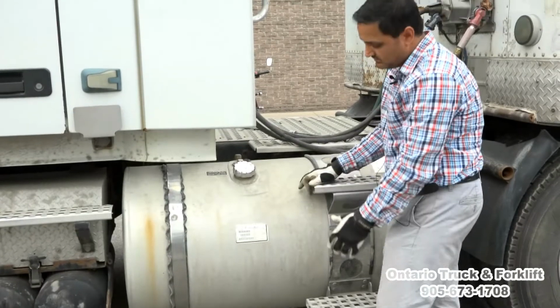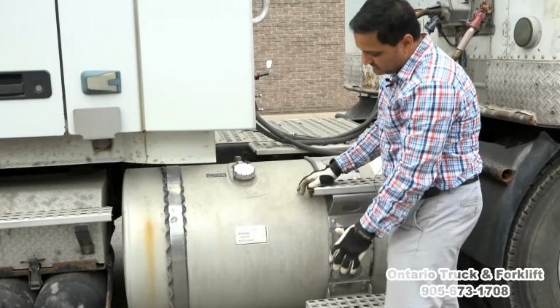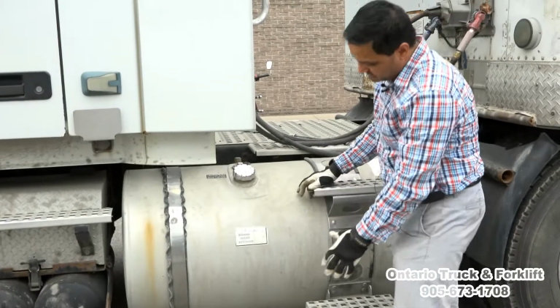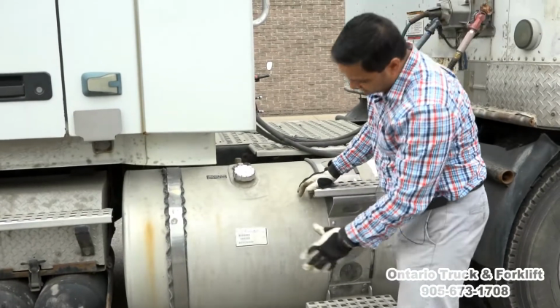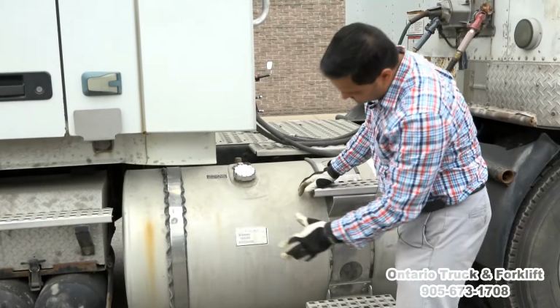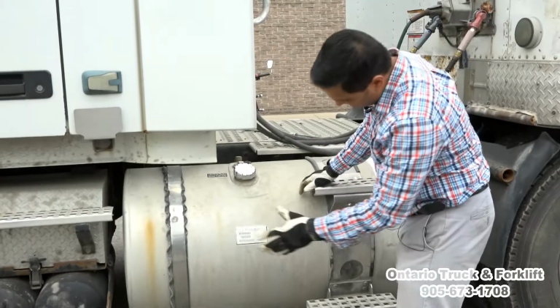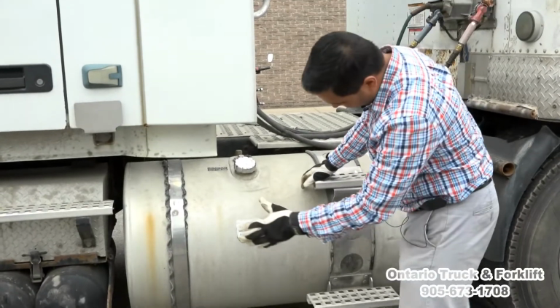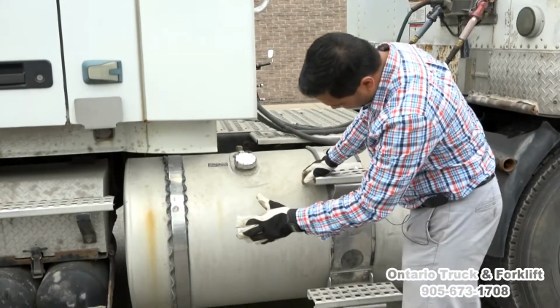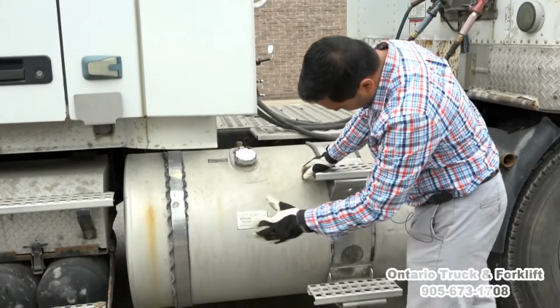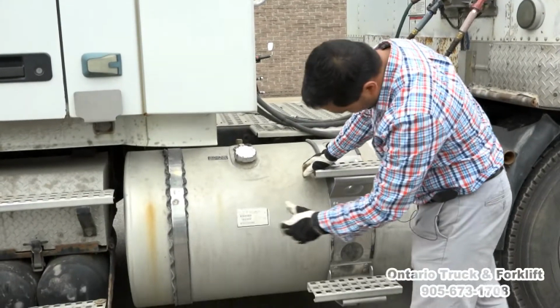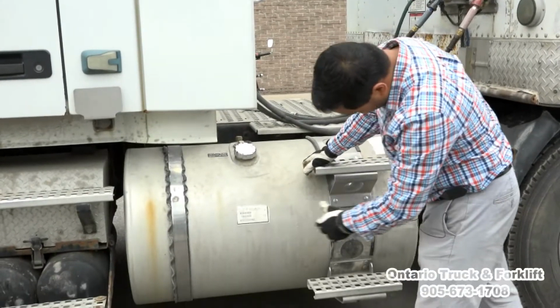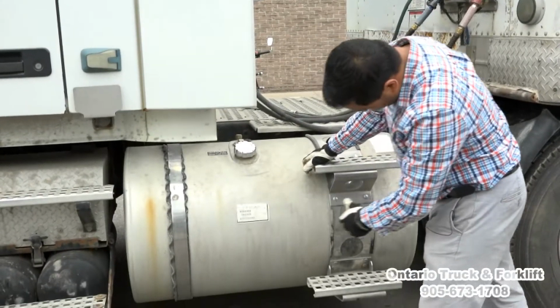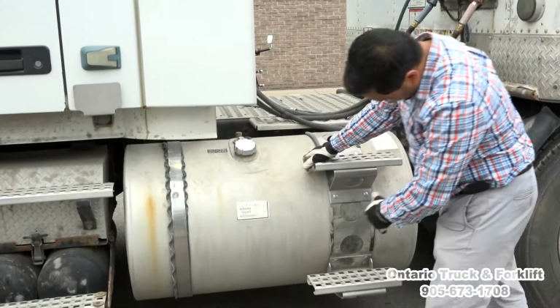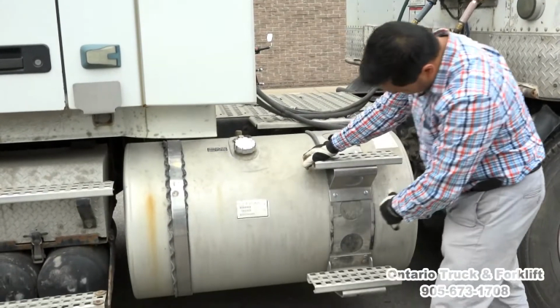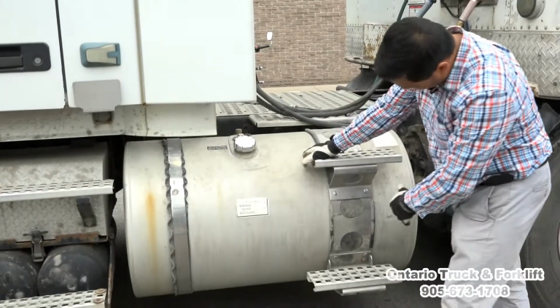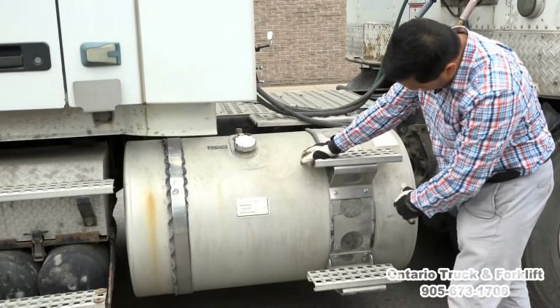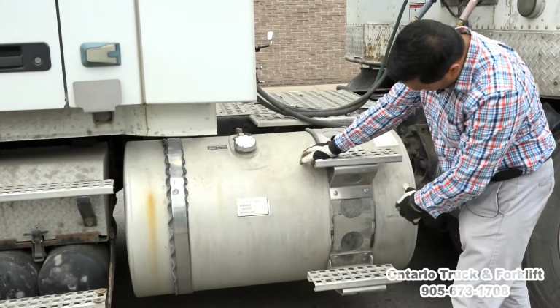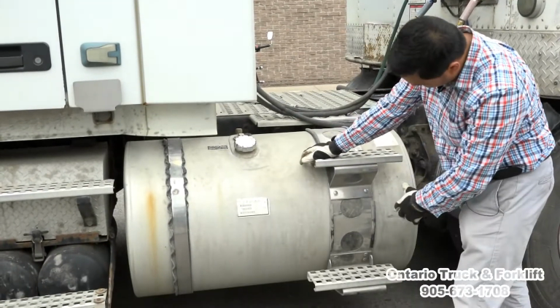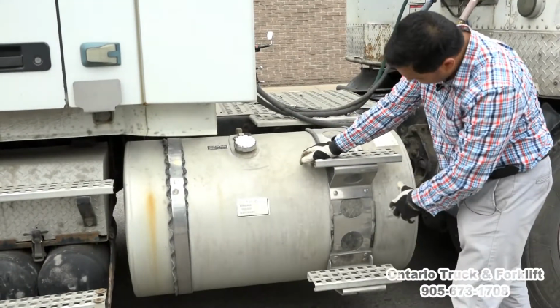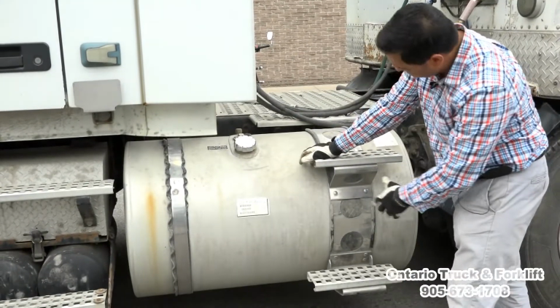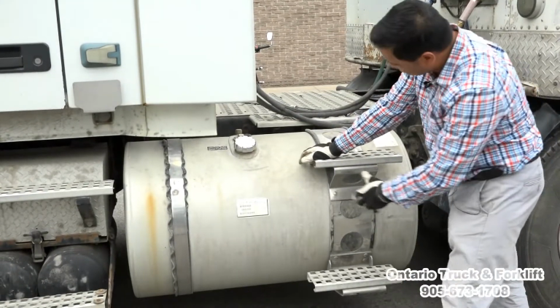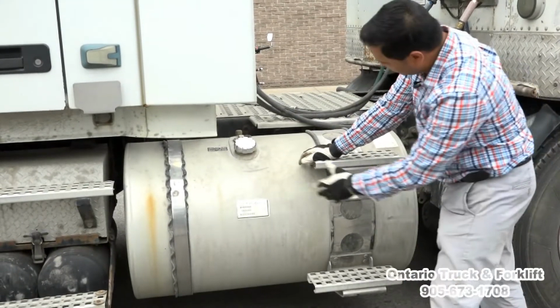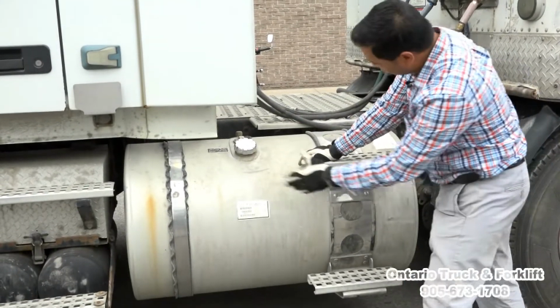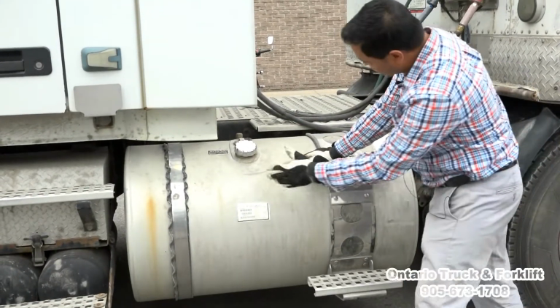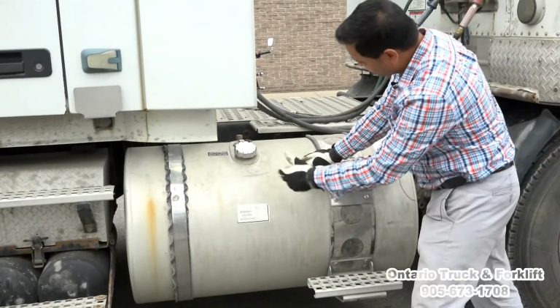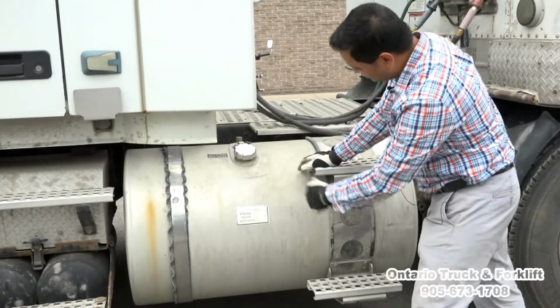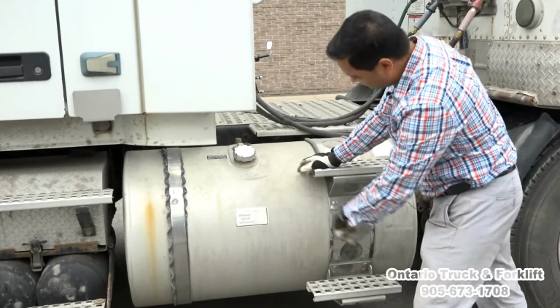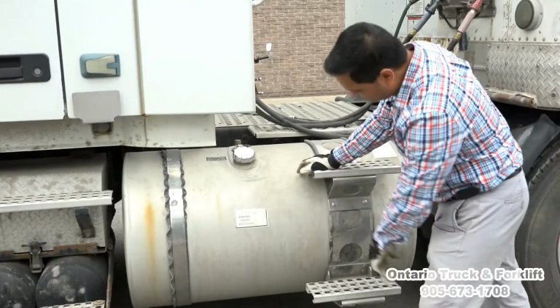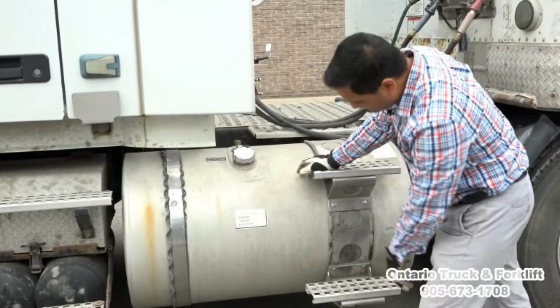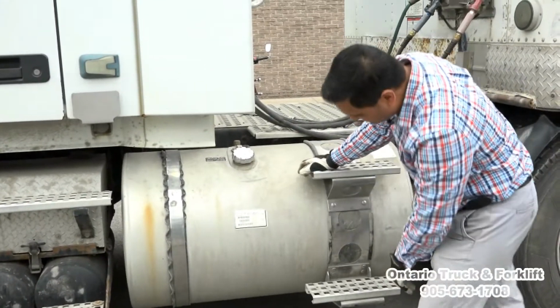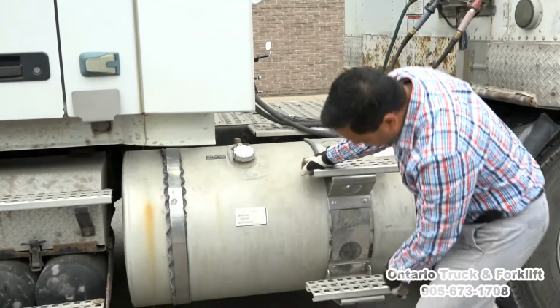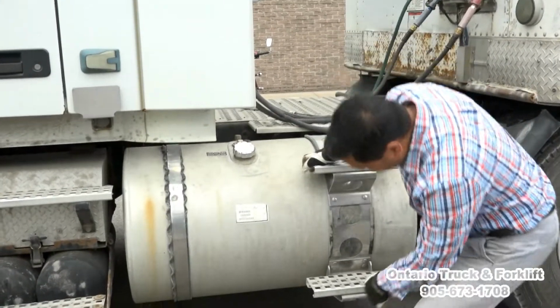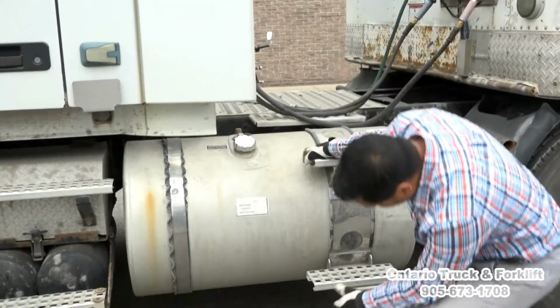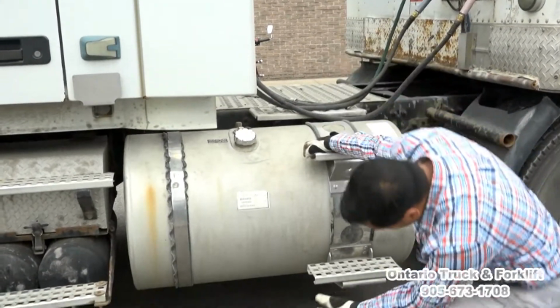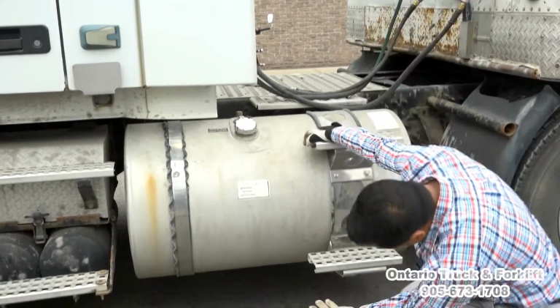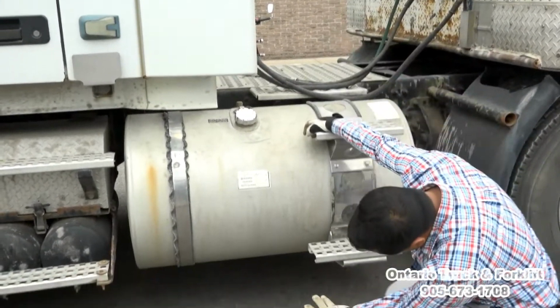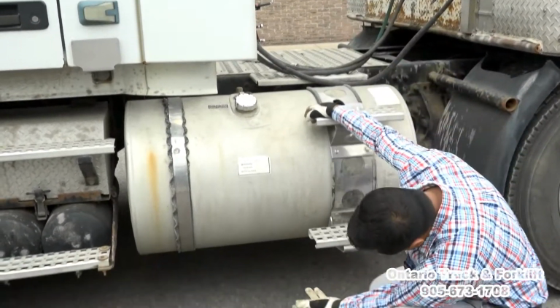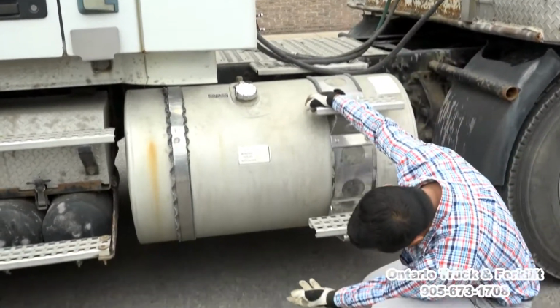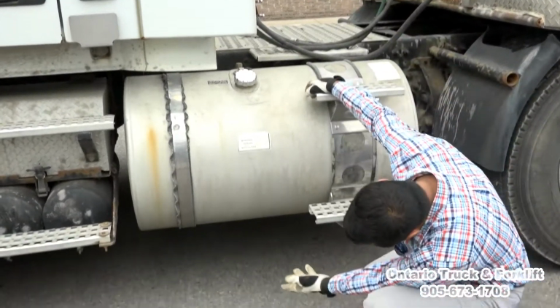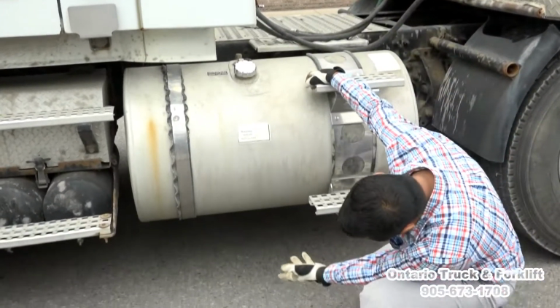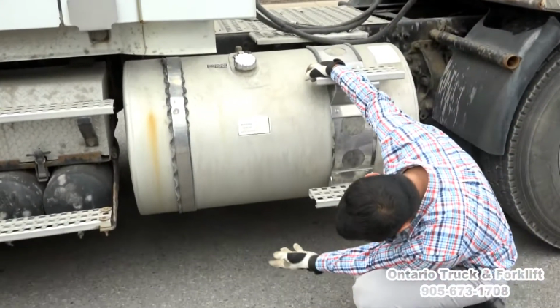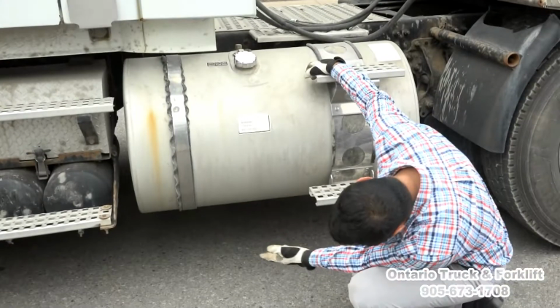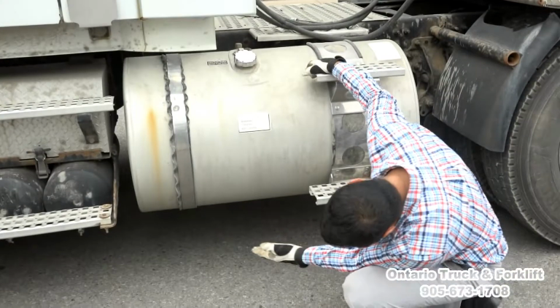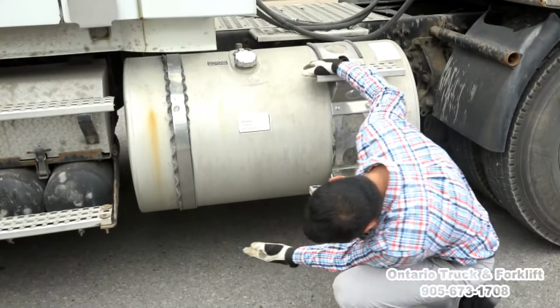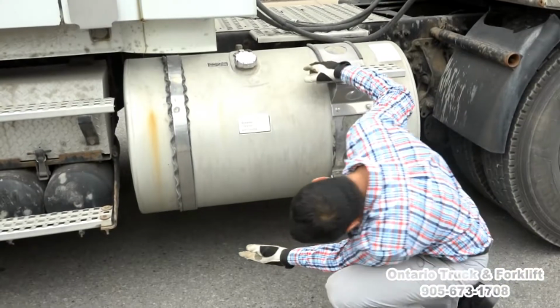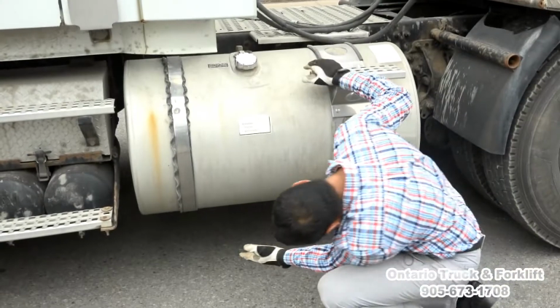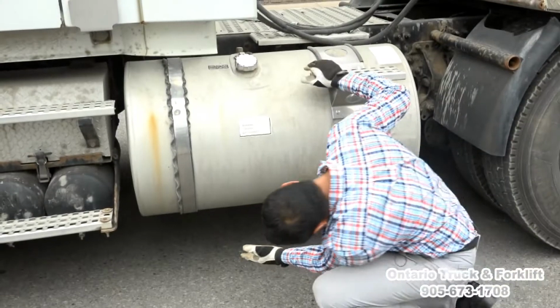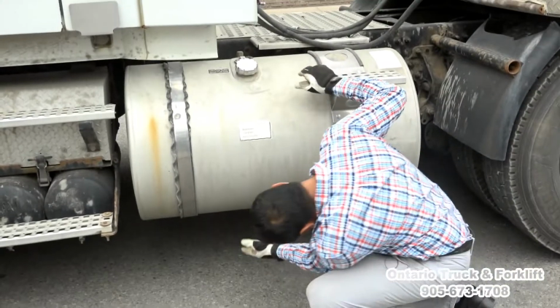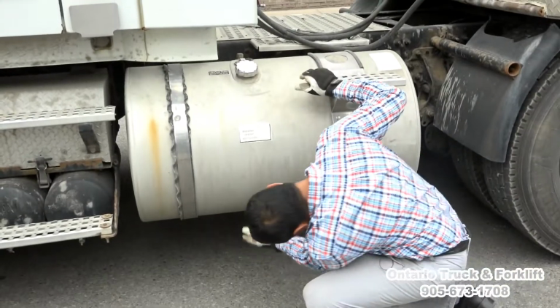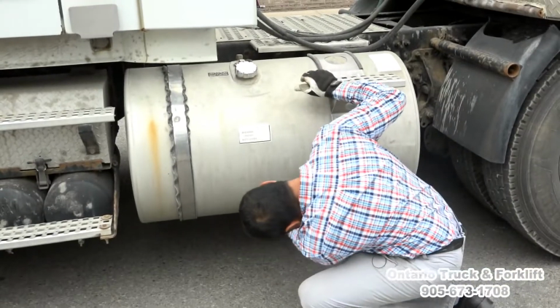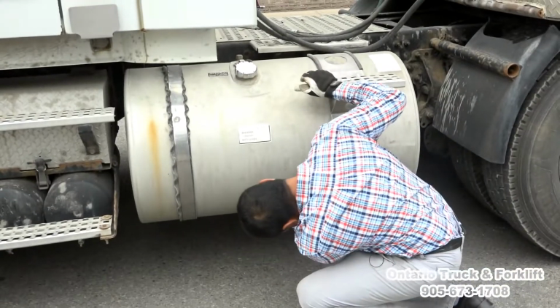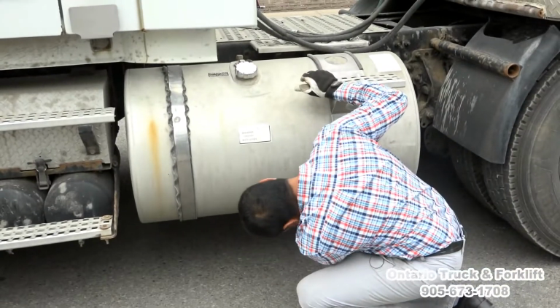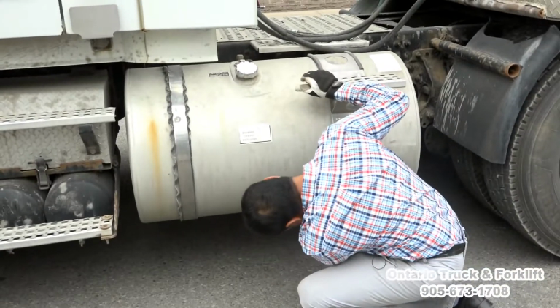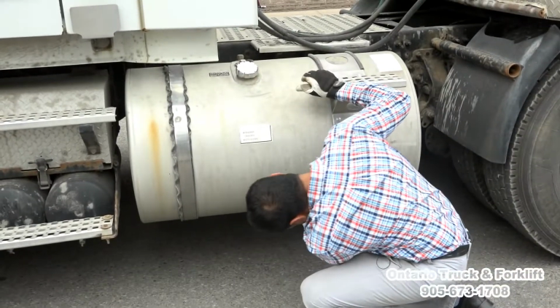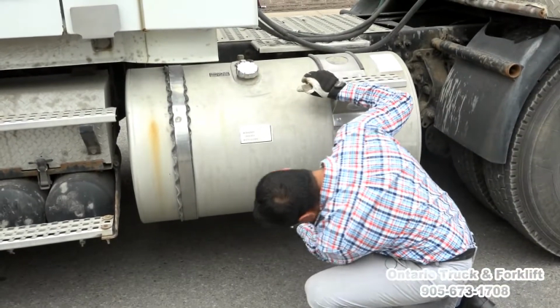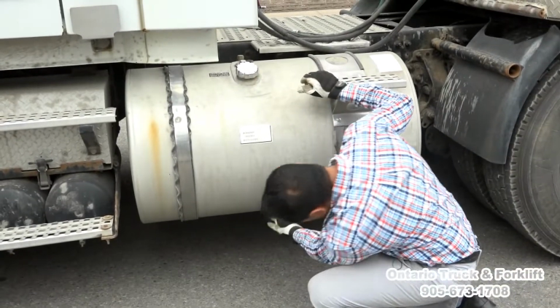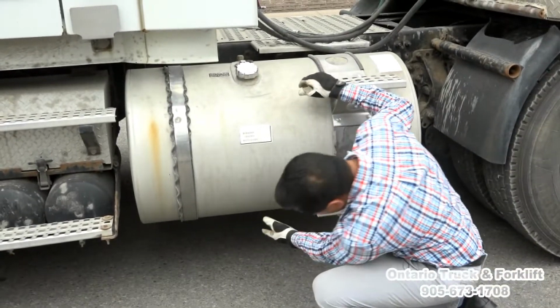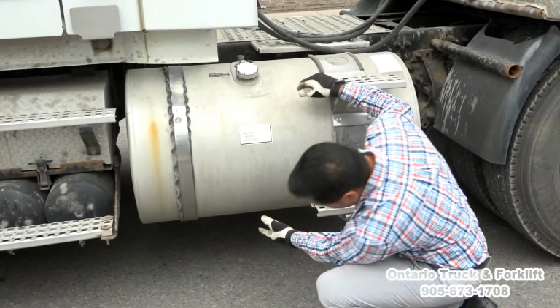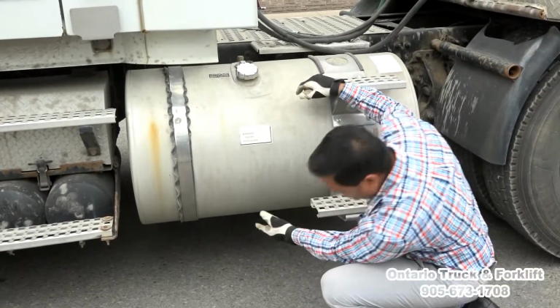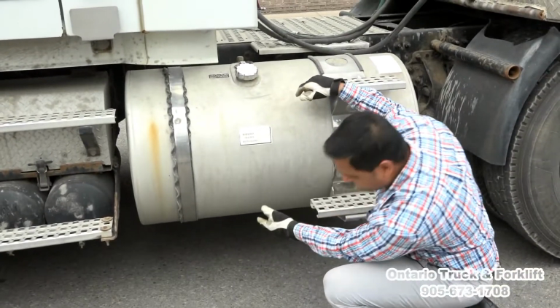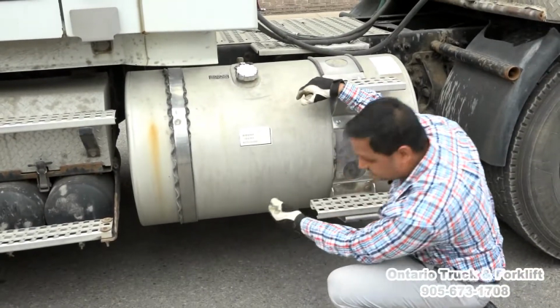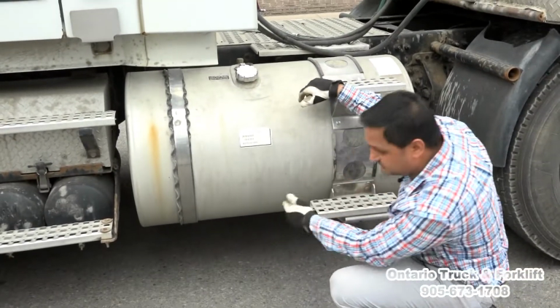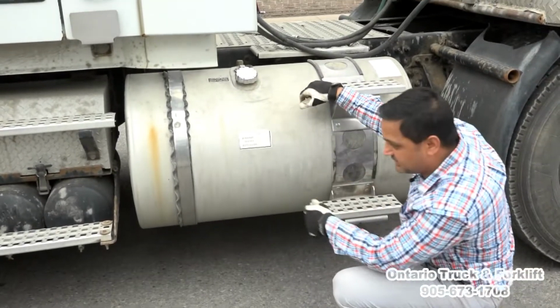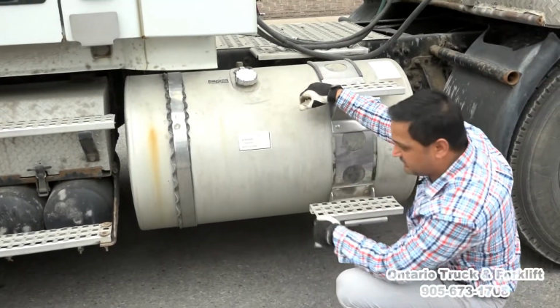The tank has no cracks or damages. Looking underneath, there's no diesel leak under the tank.